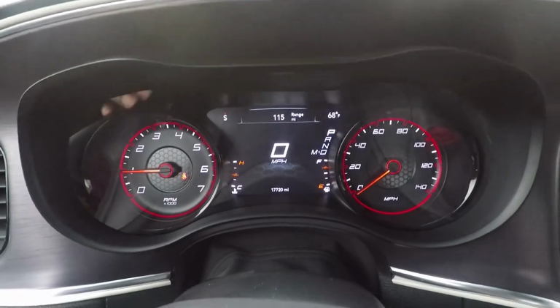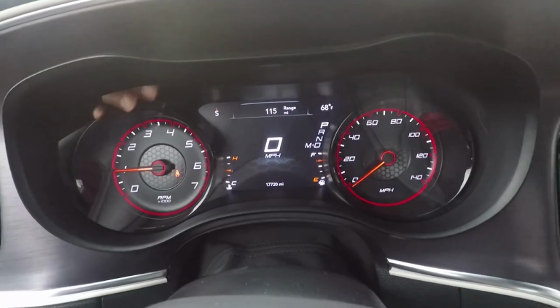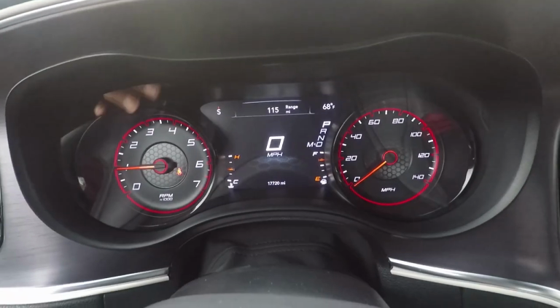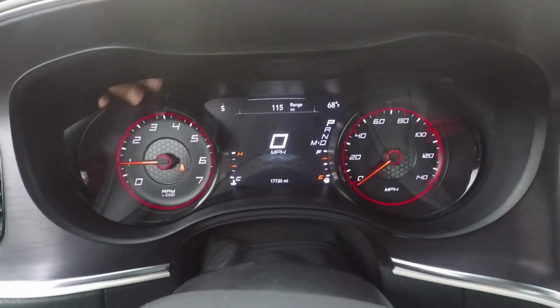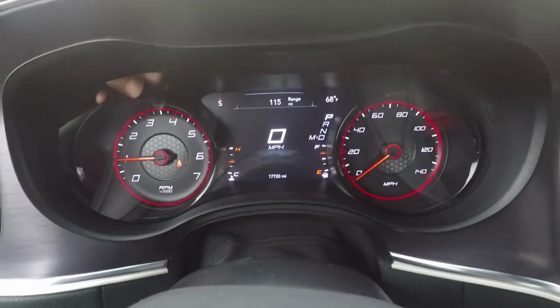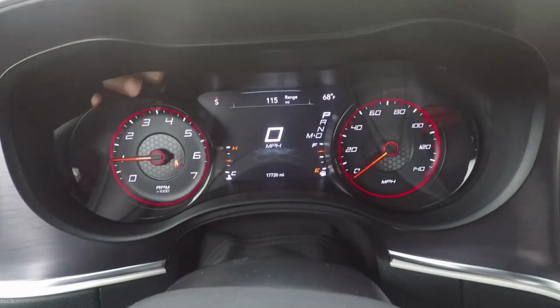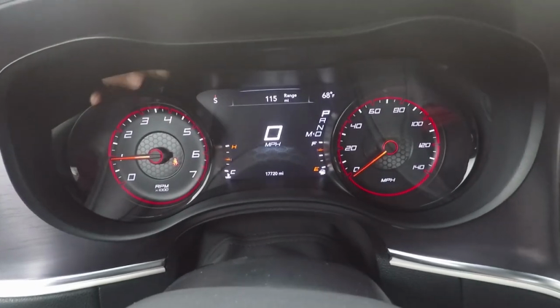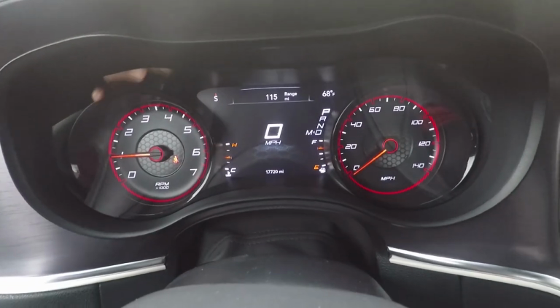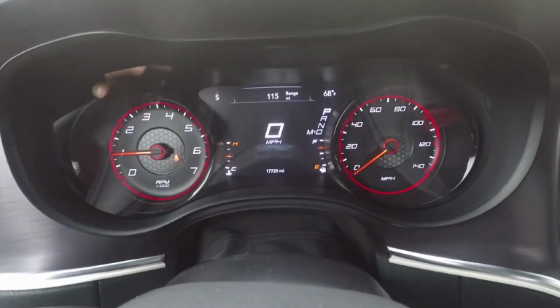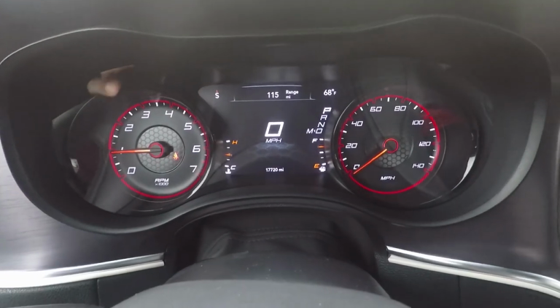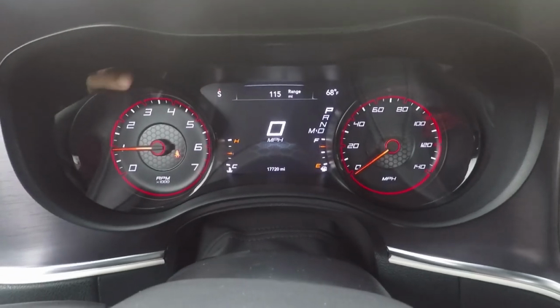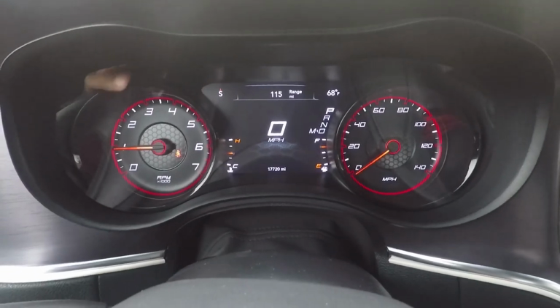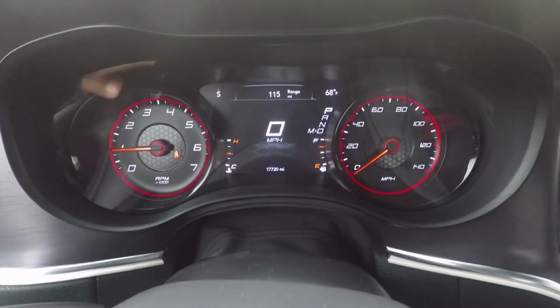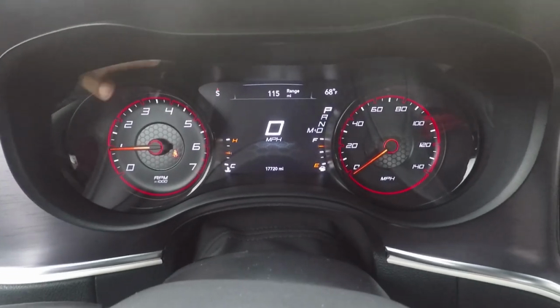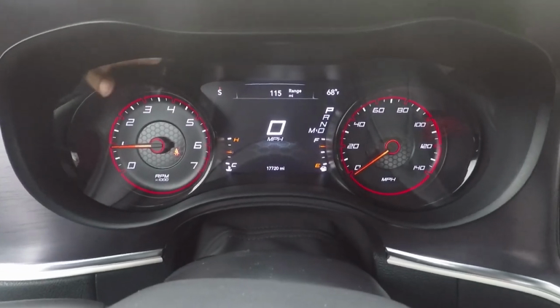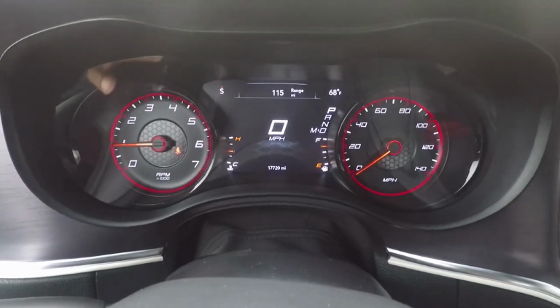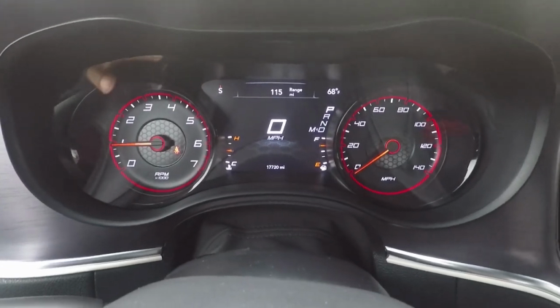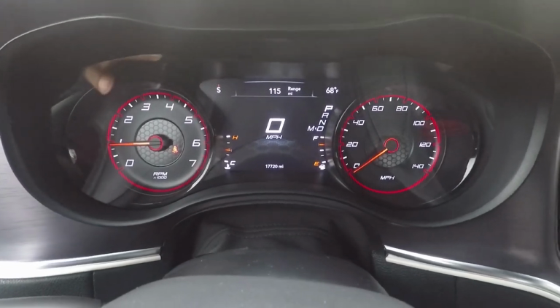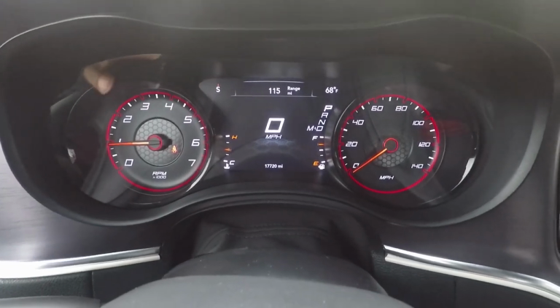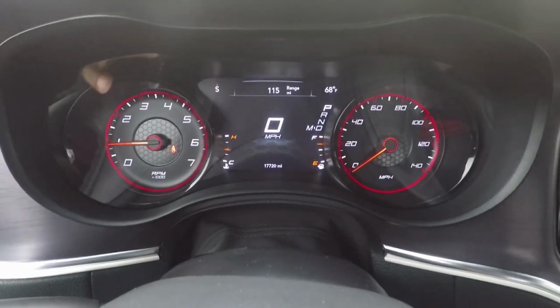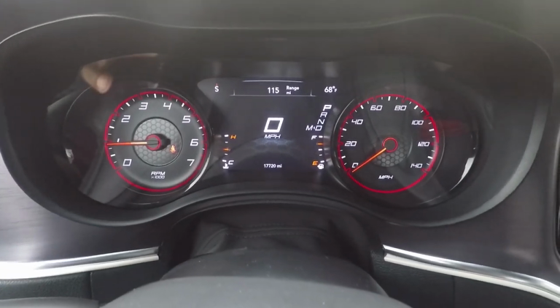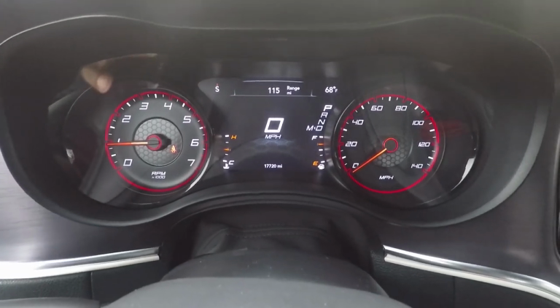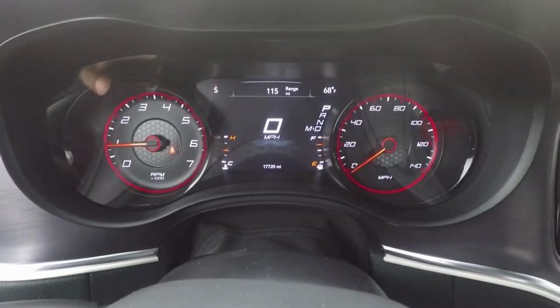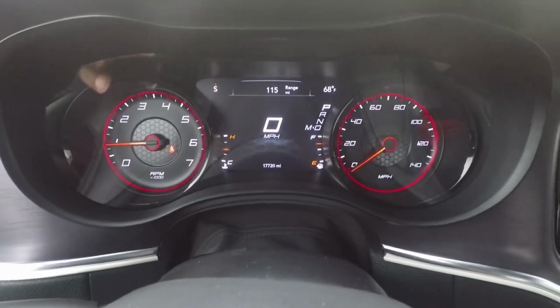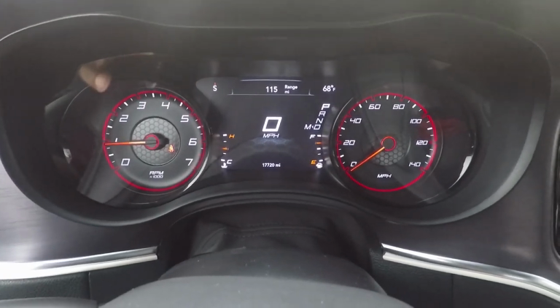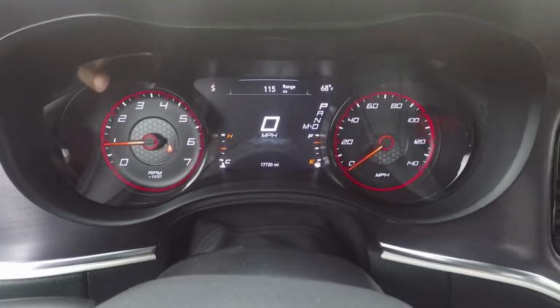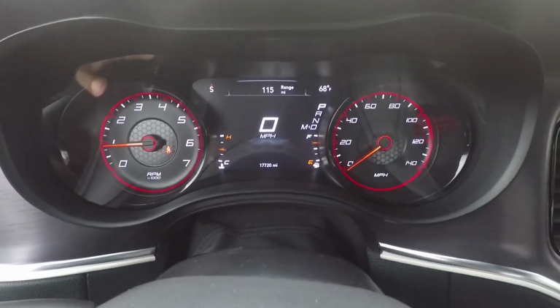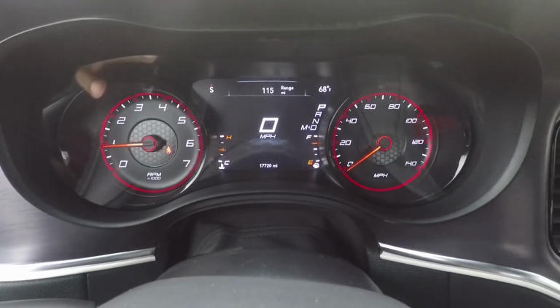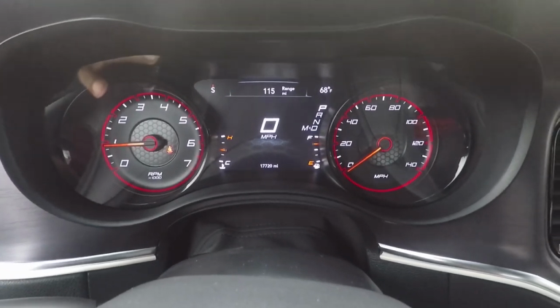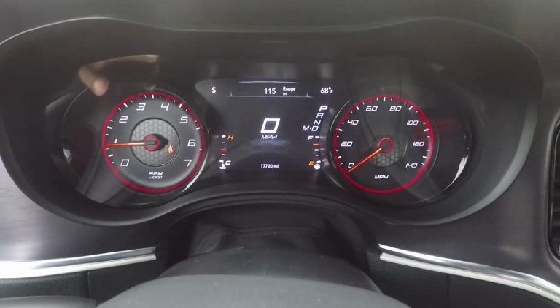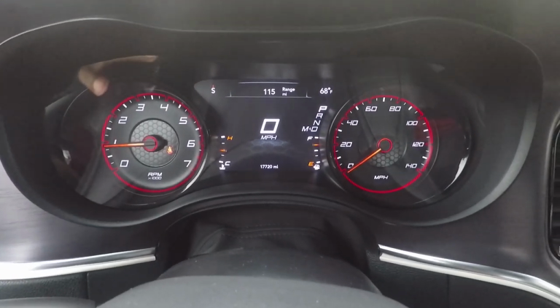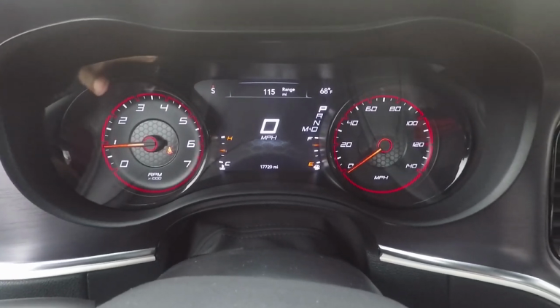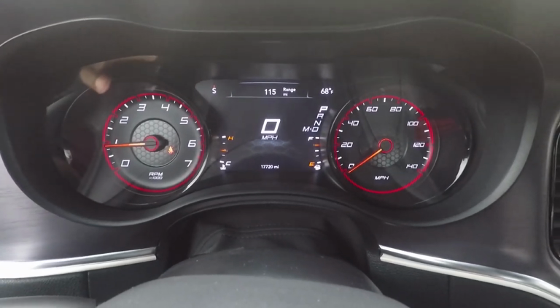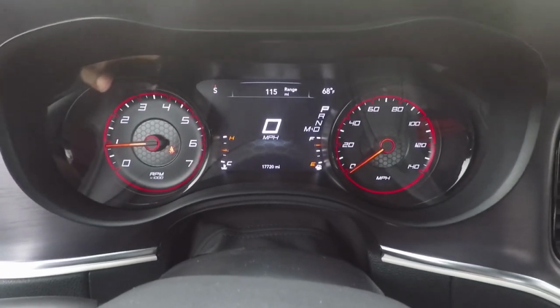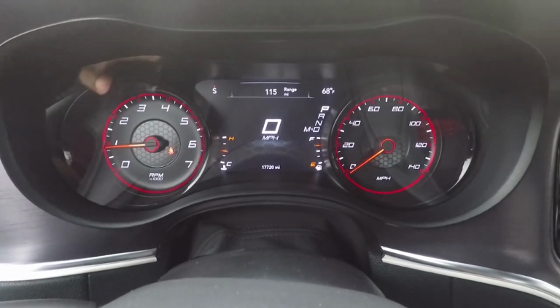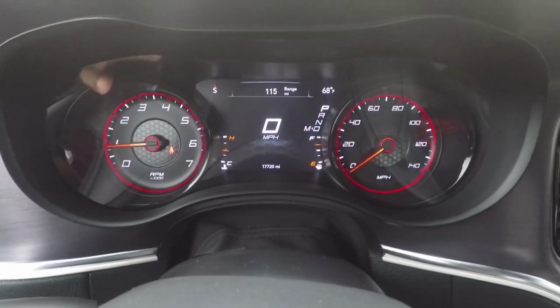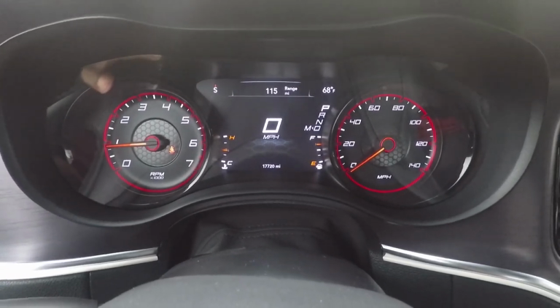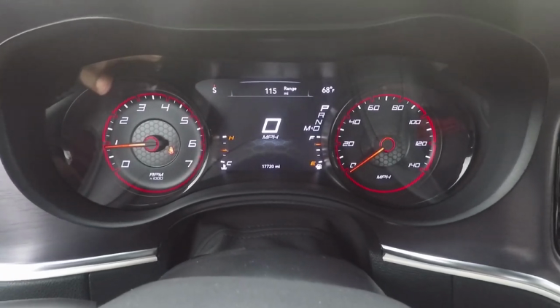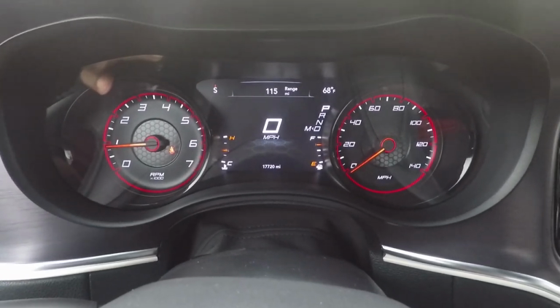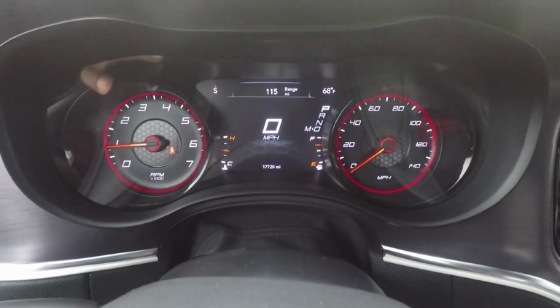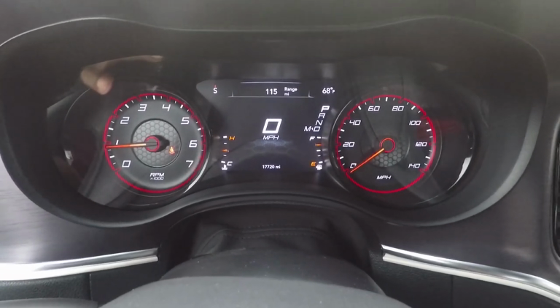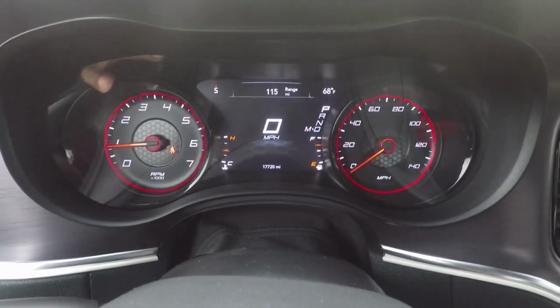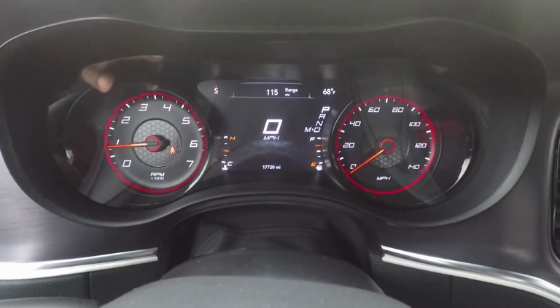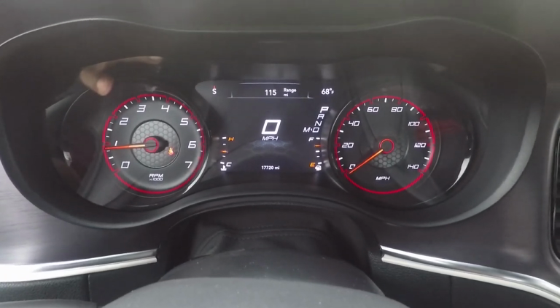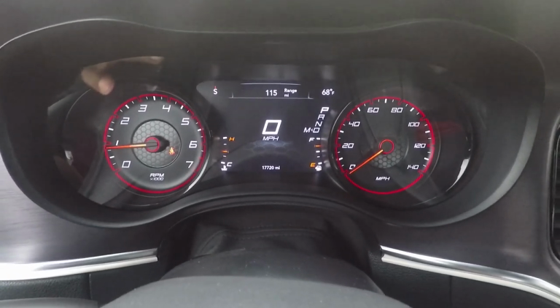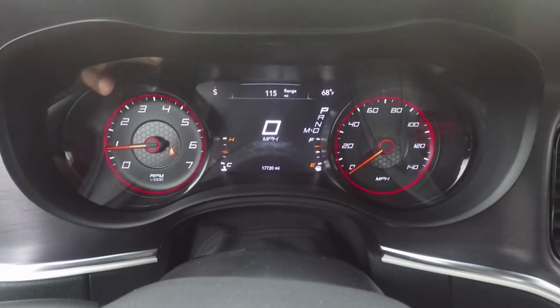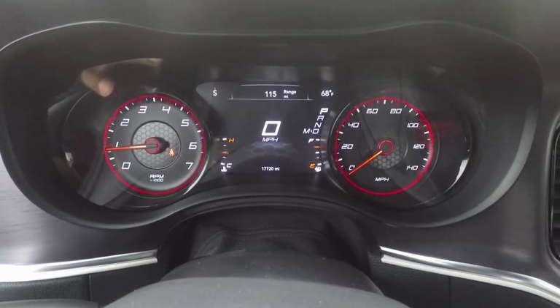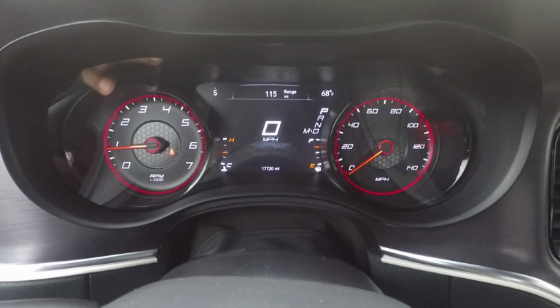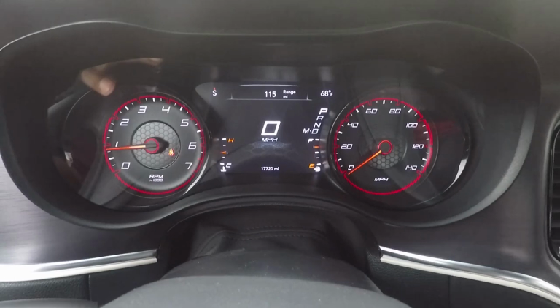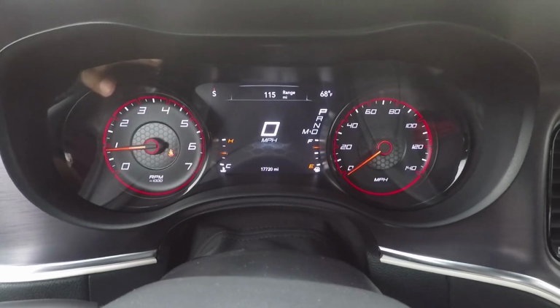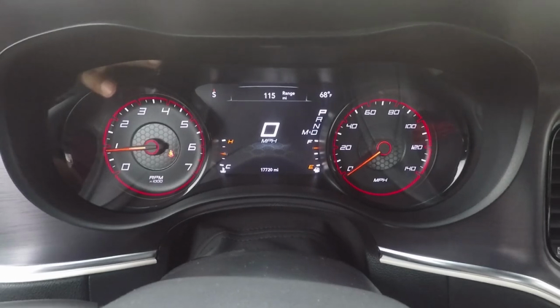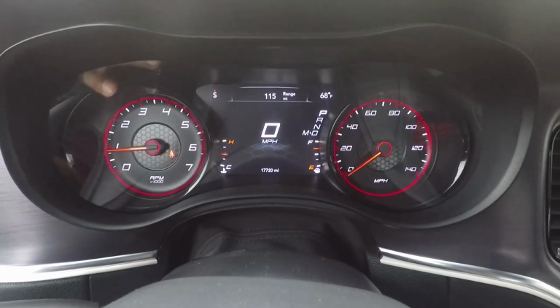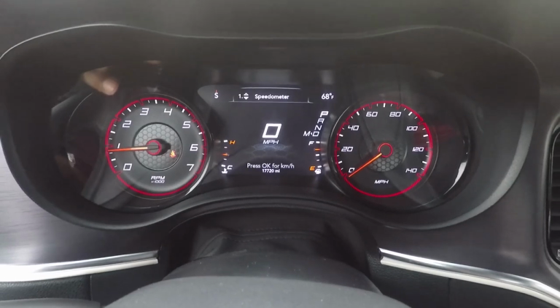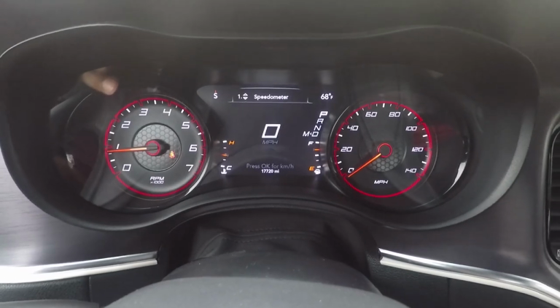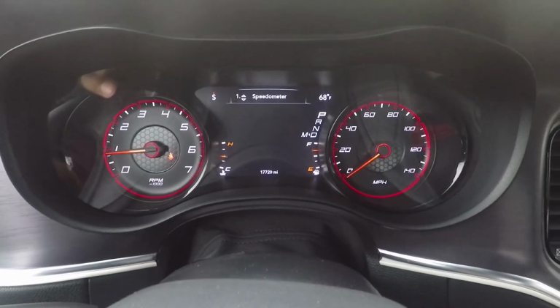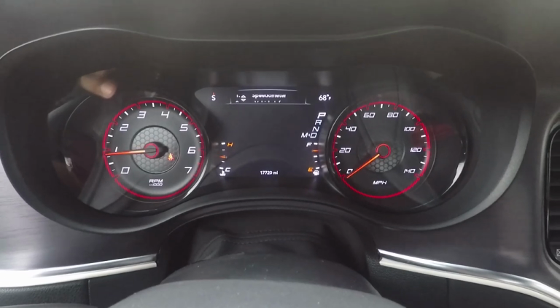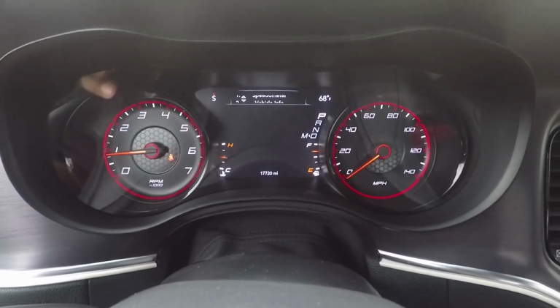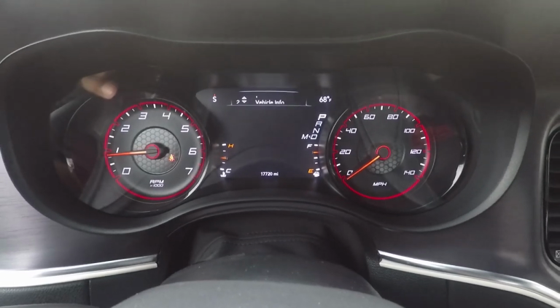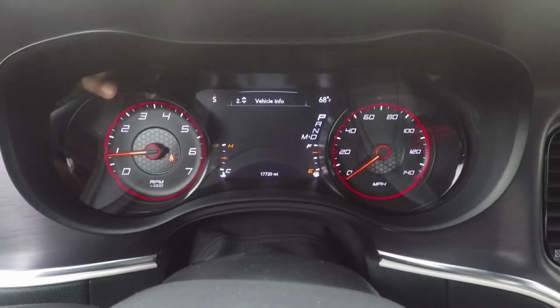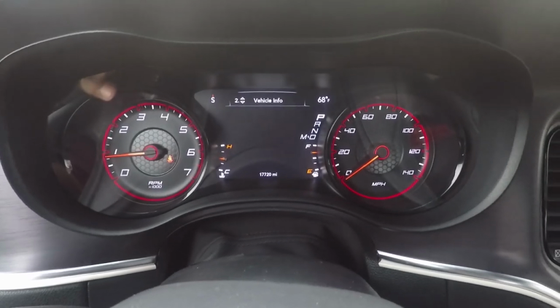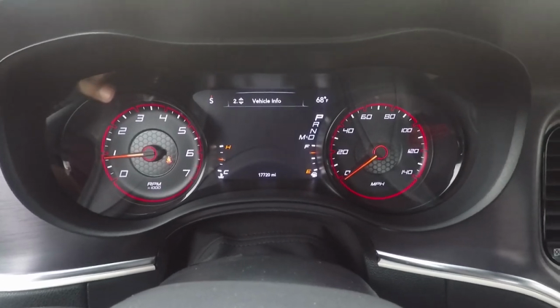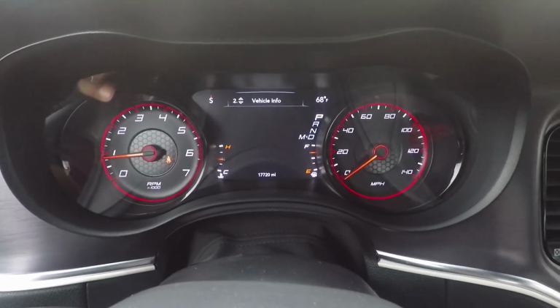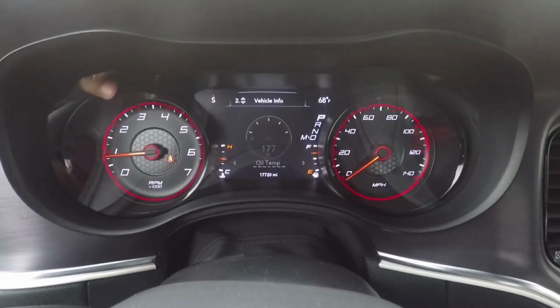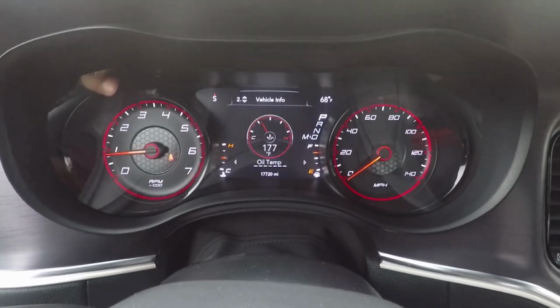Alright guys, we're back in the car. Now to reset the oil life meter, you just press on the down arrow.